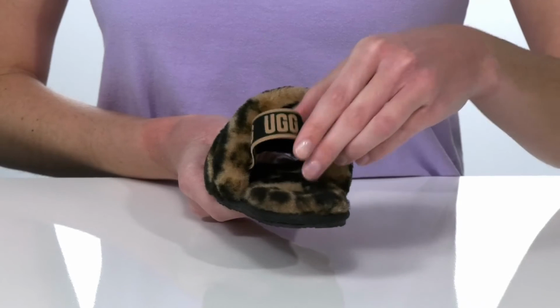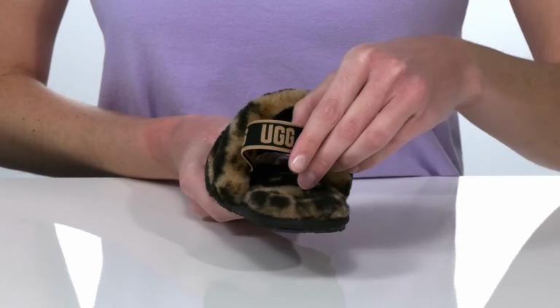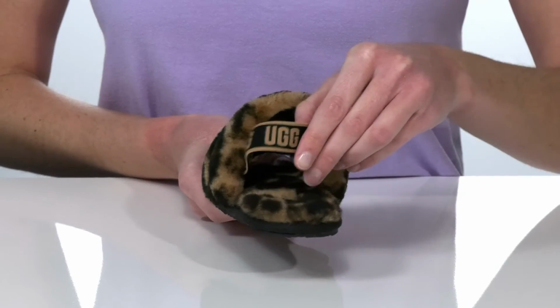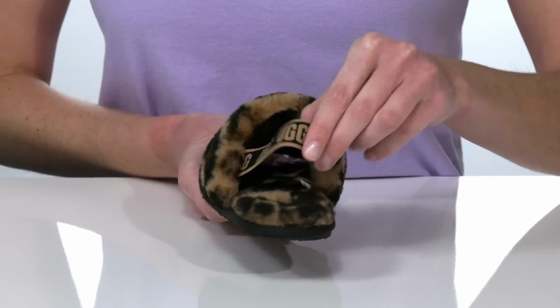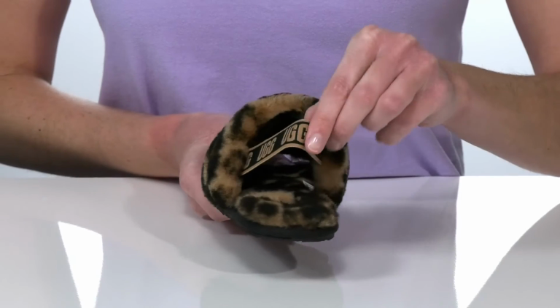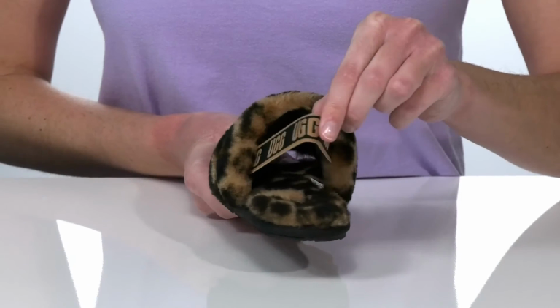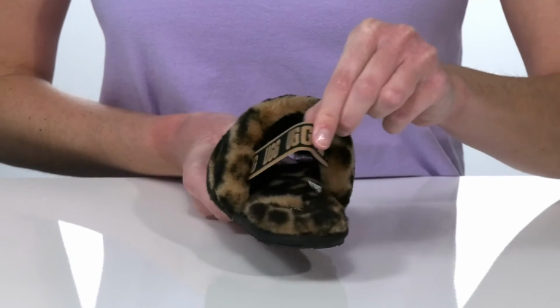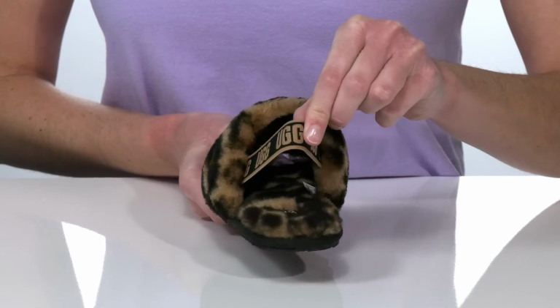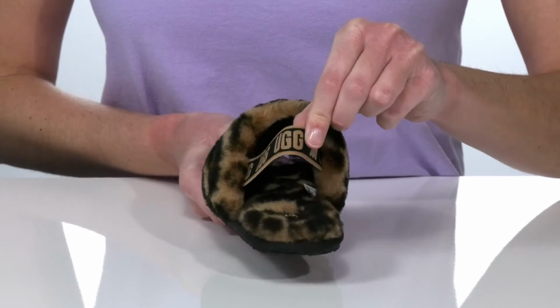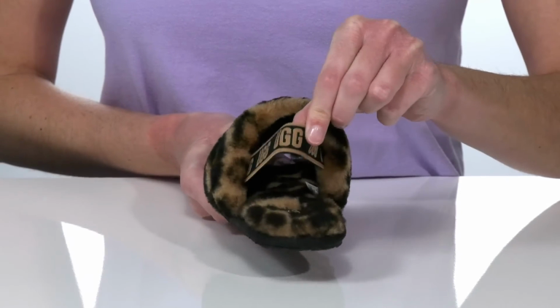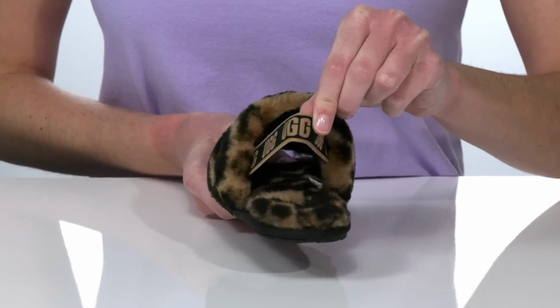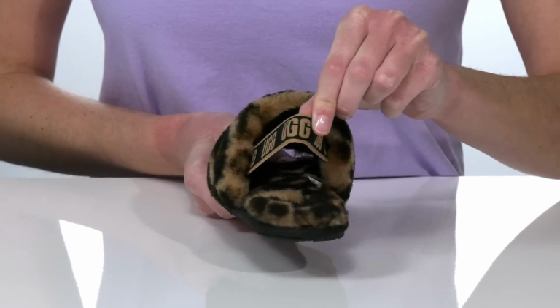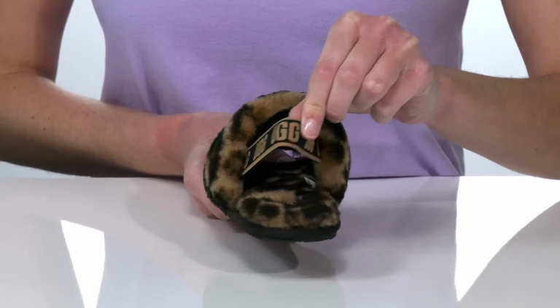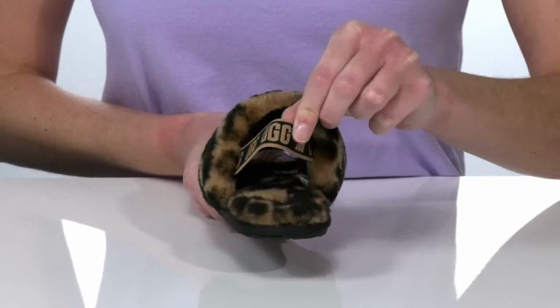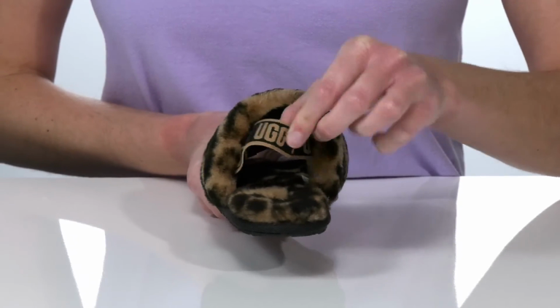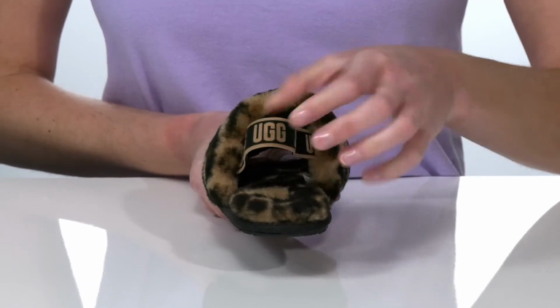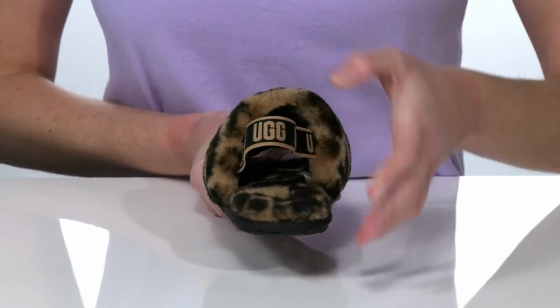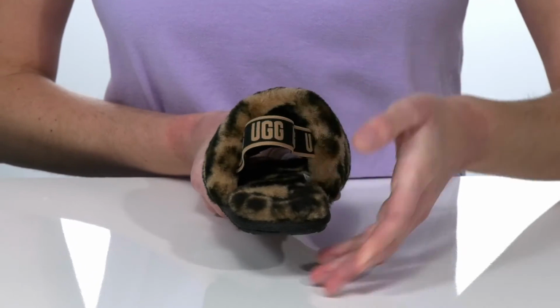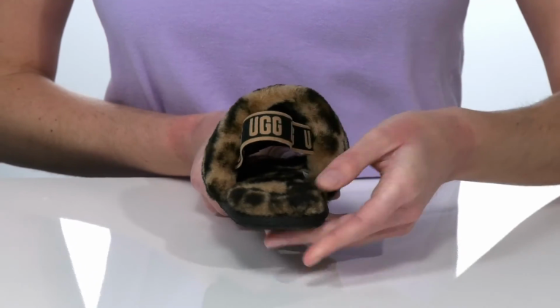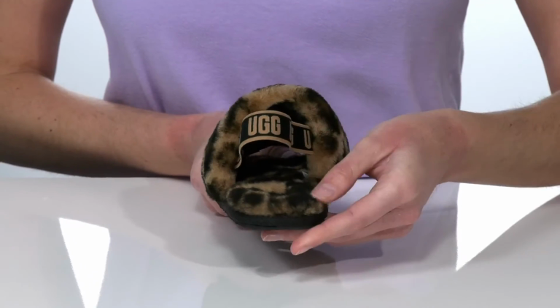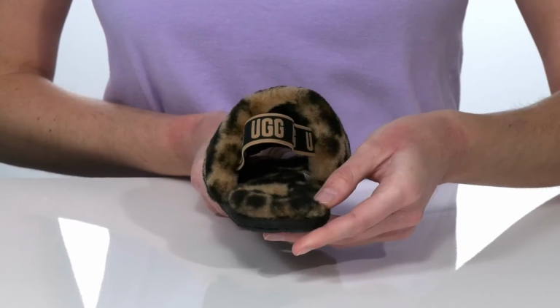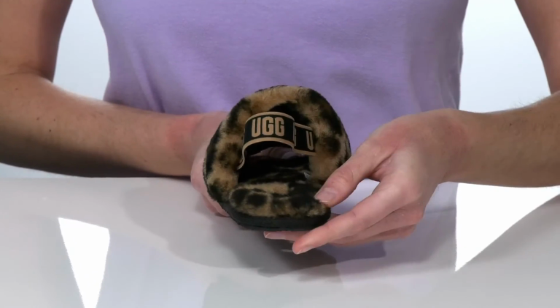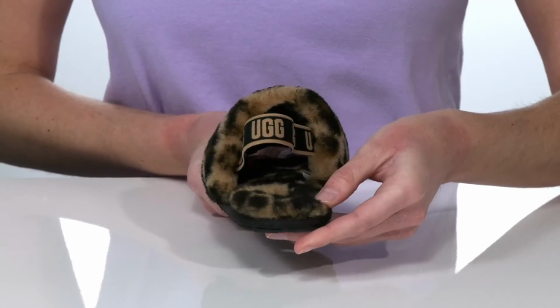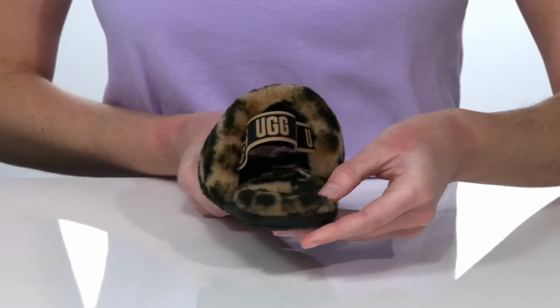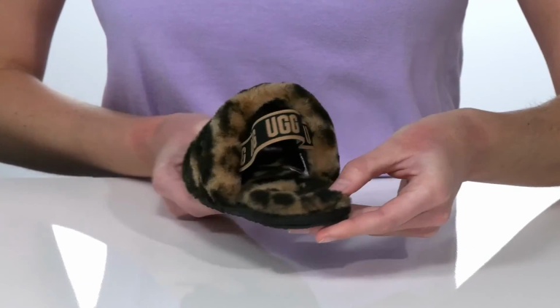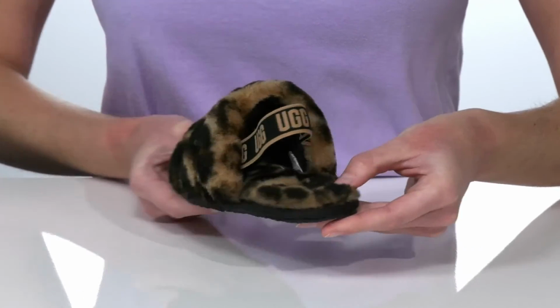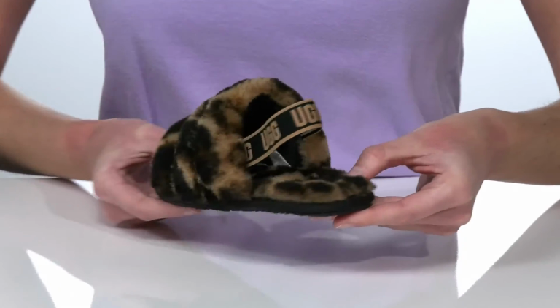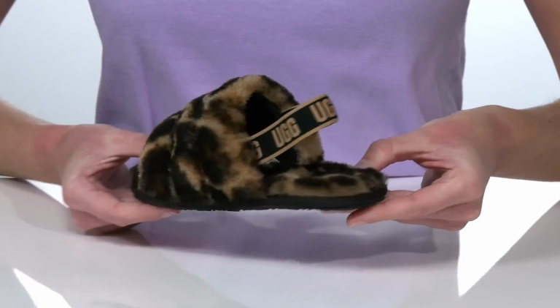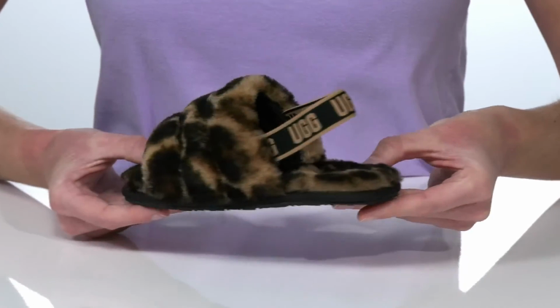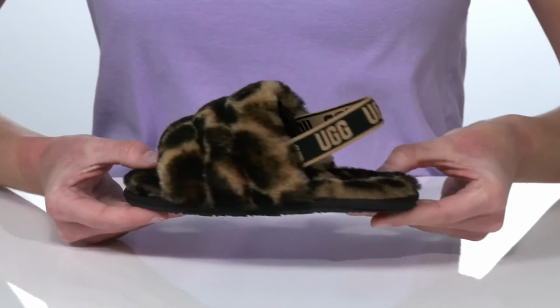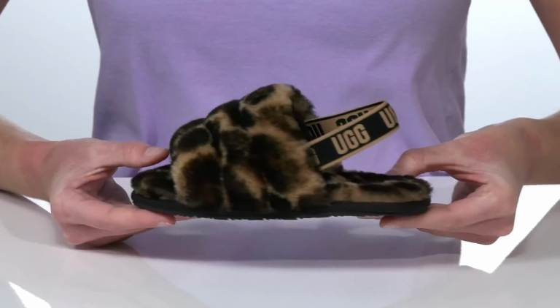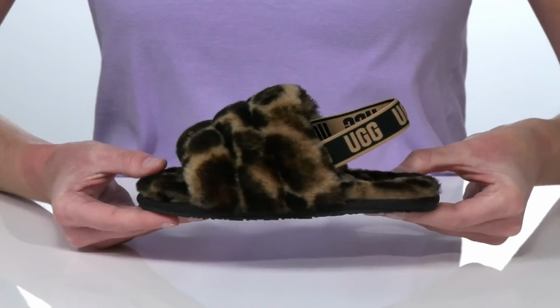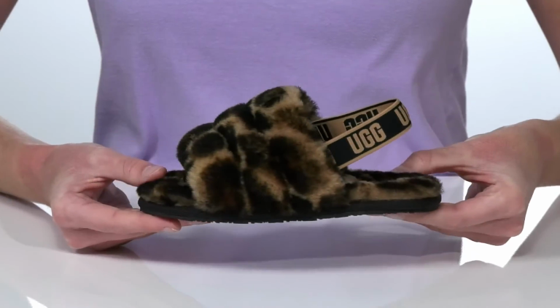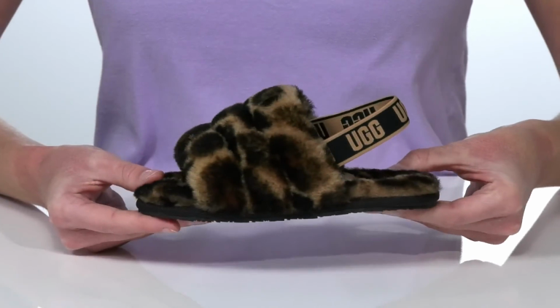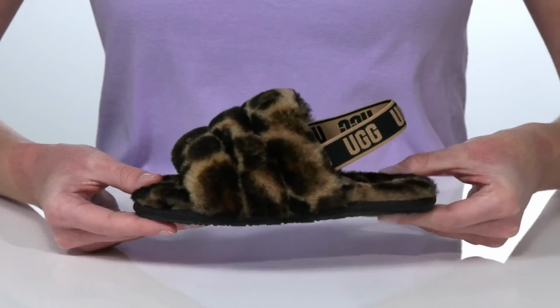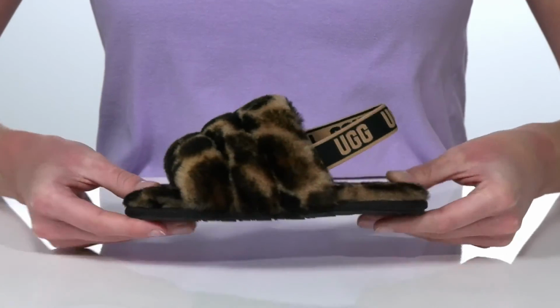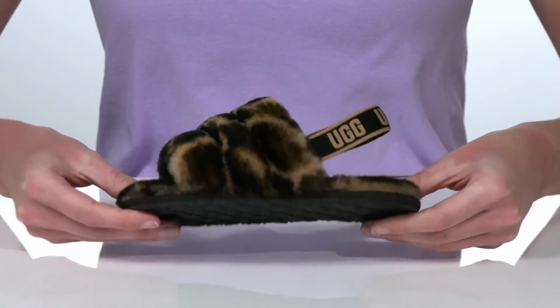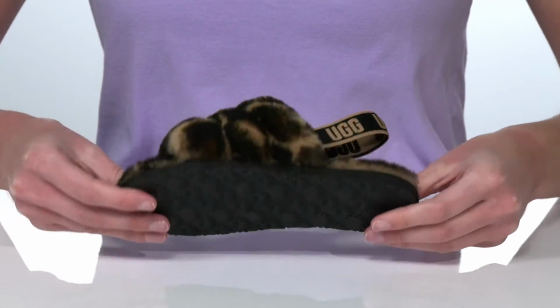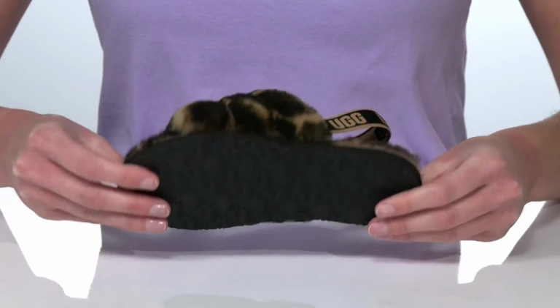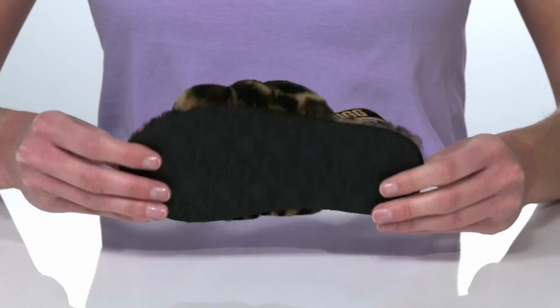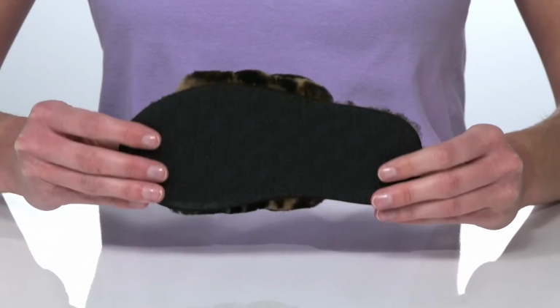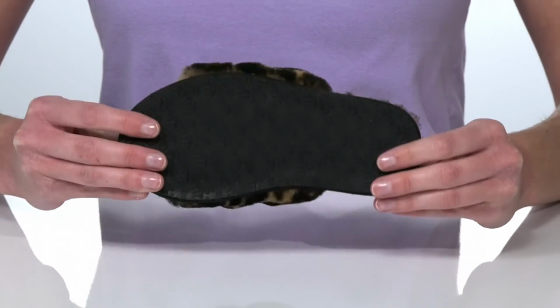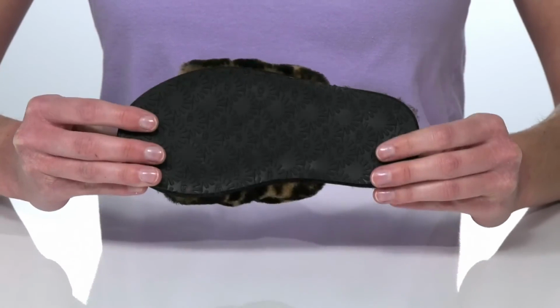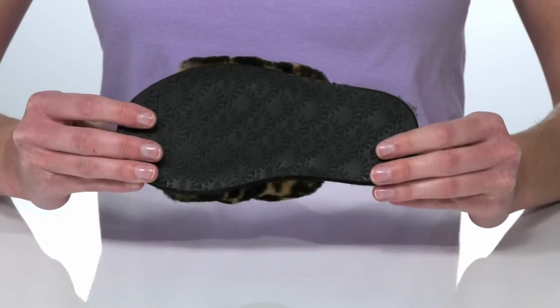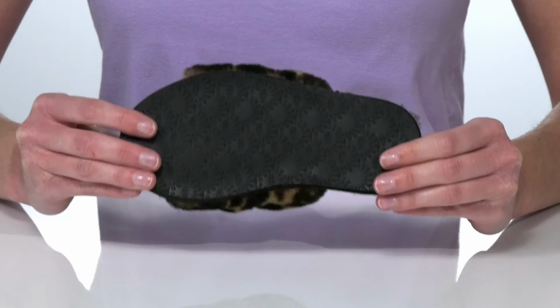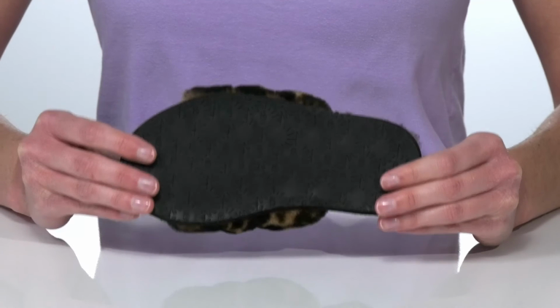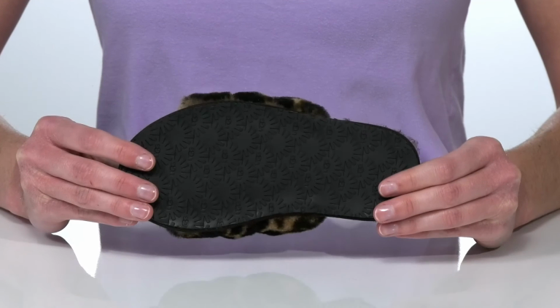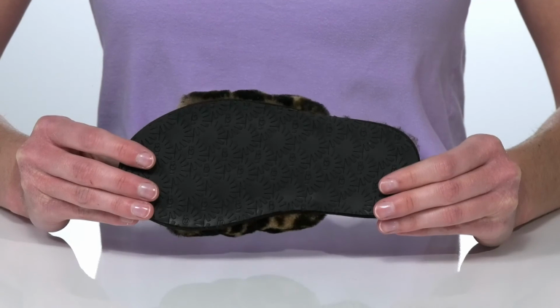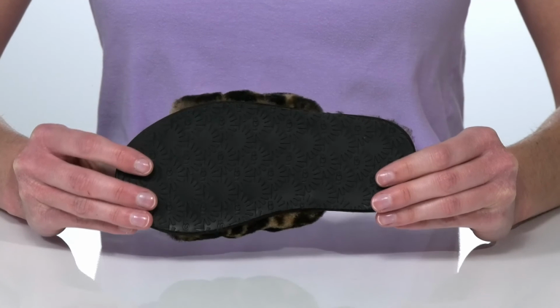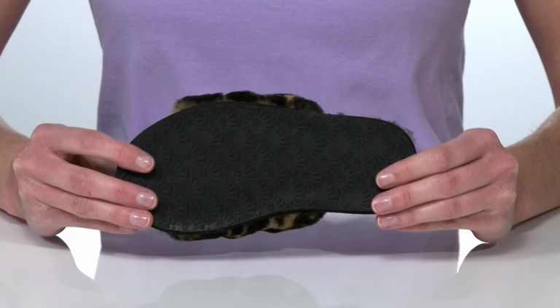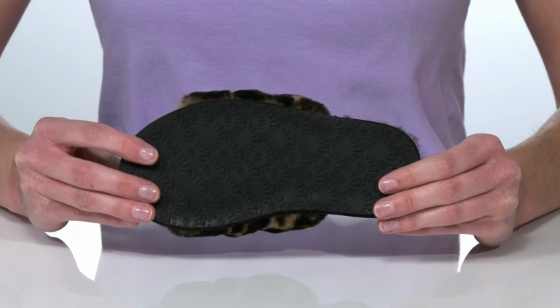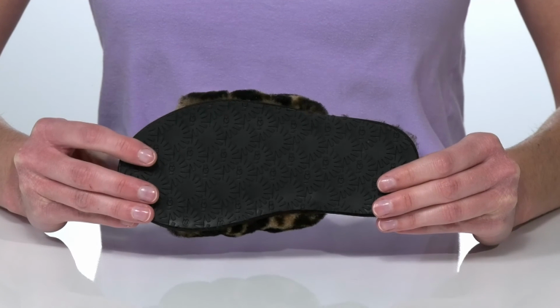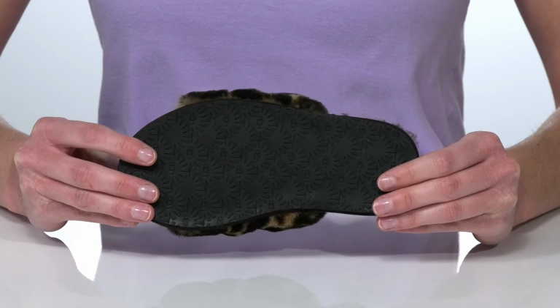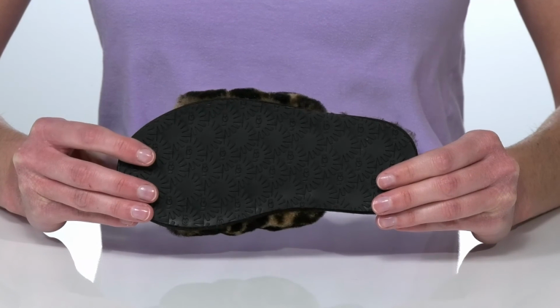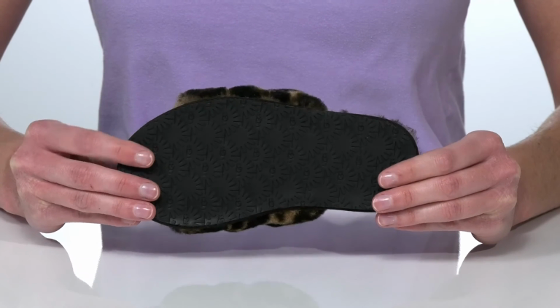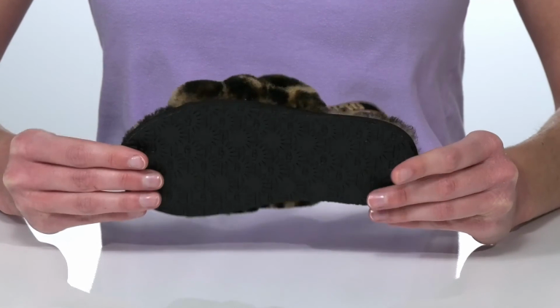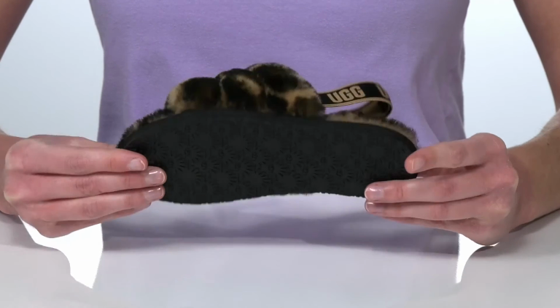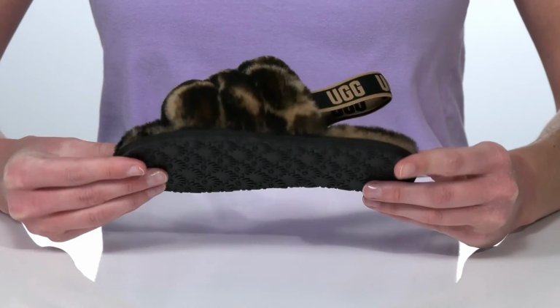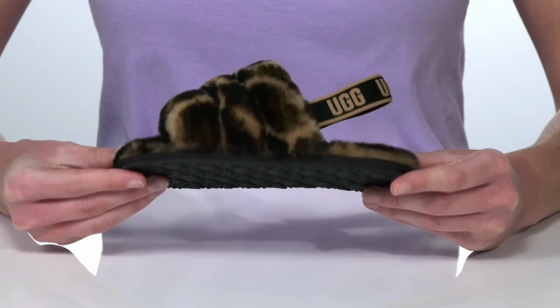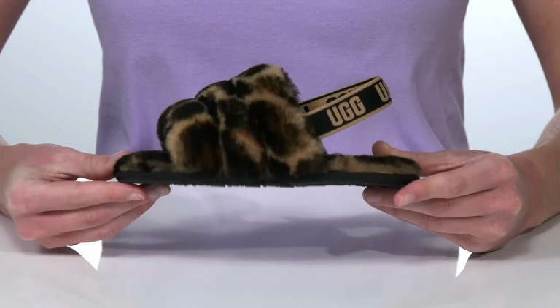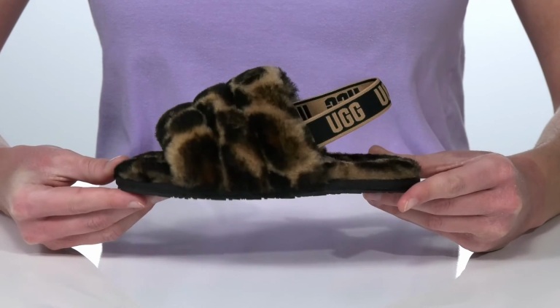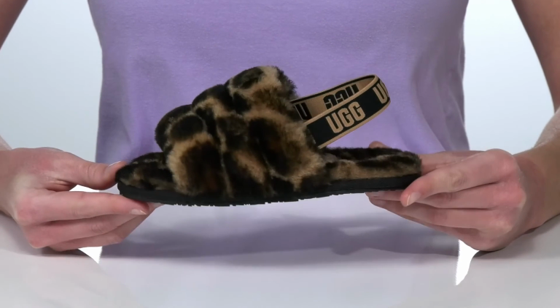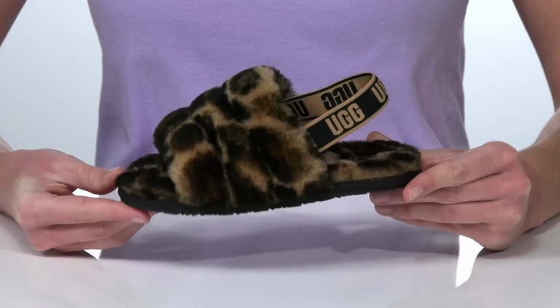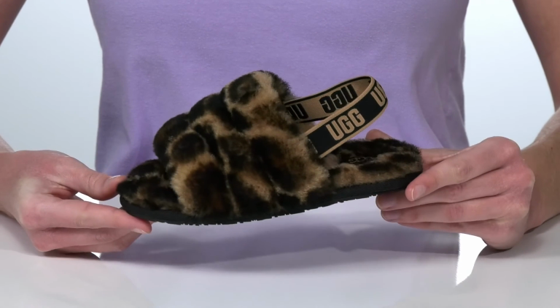Around the back of the heel, the stretchy strap makes them hassle-free to pull on and off. And this all sits on top of a grippy textured outsole.